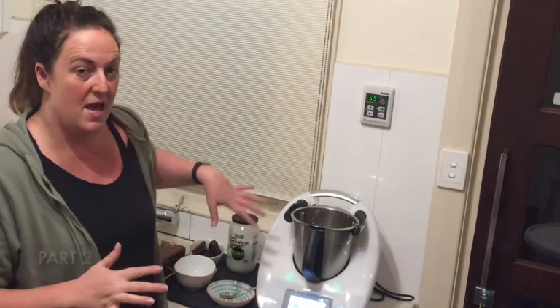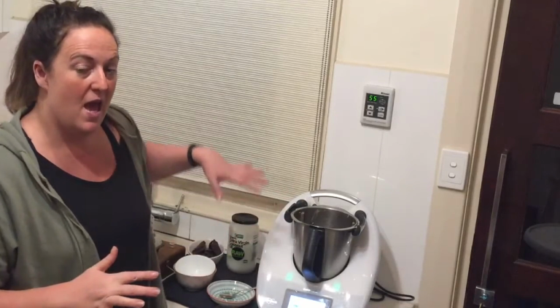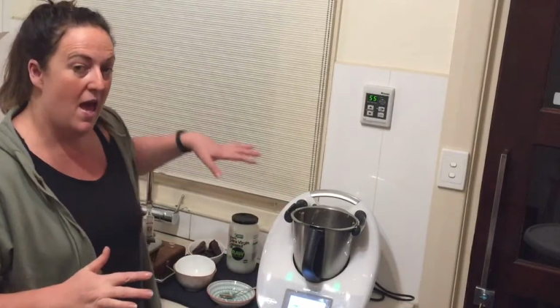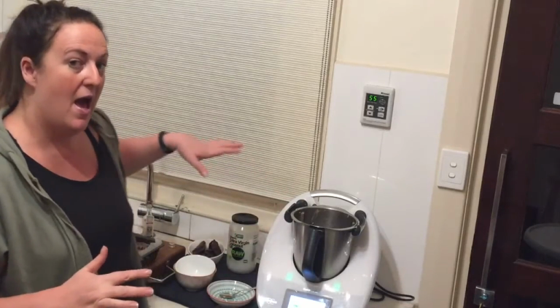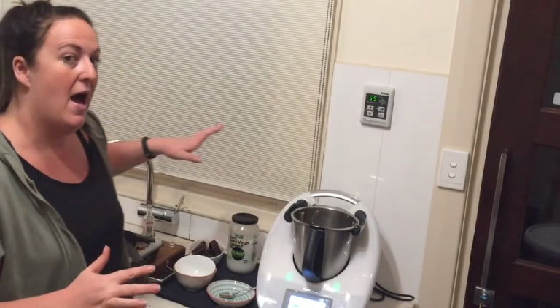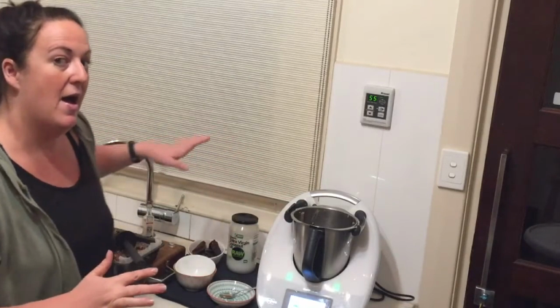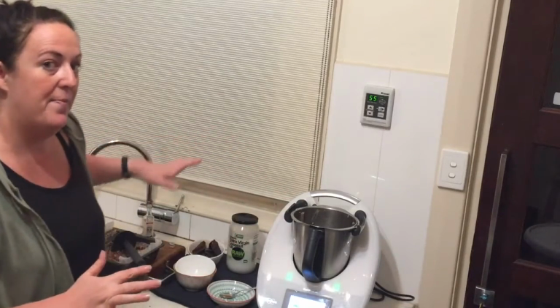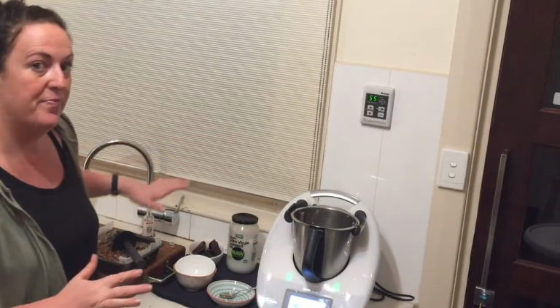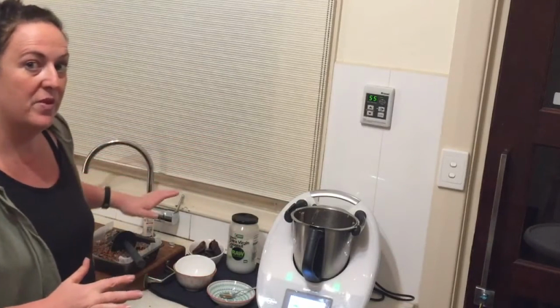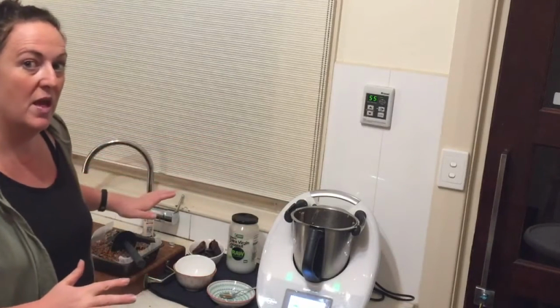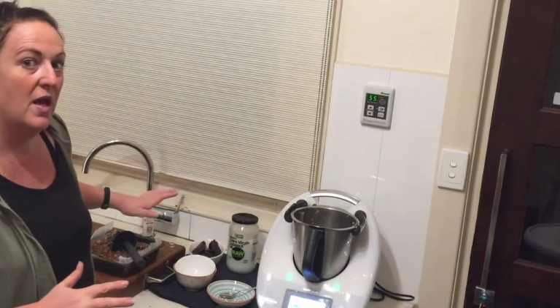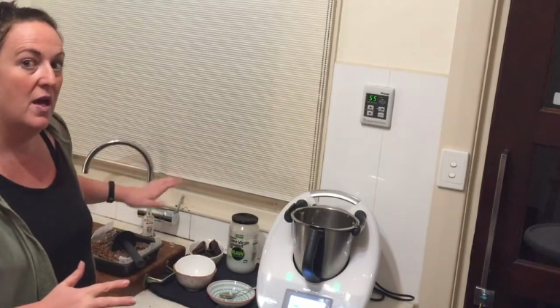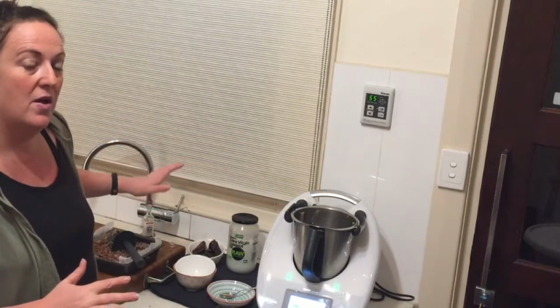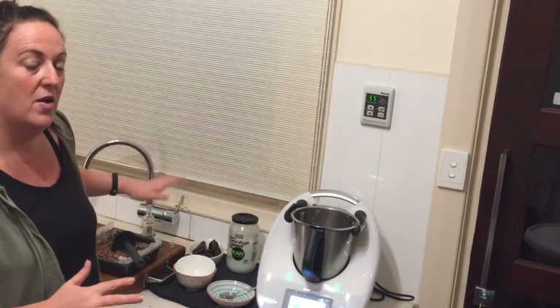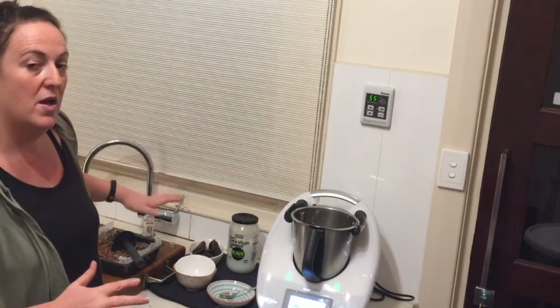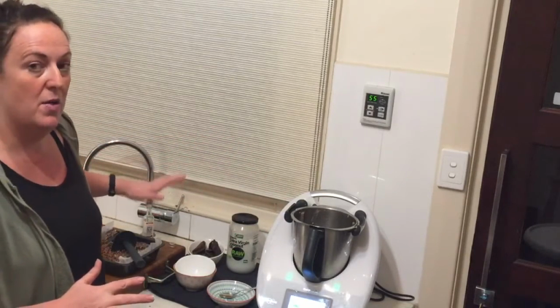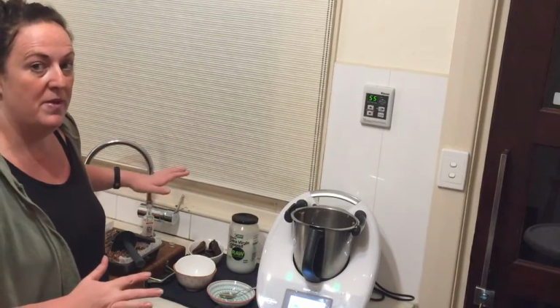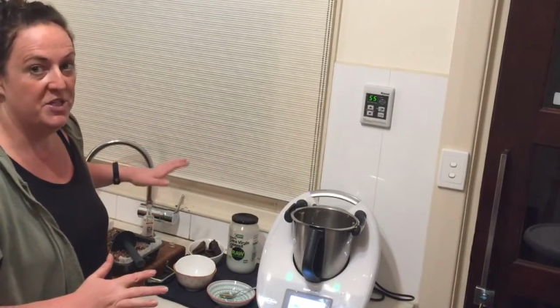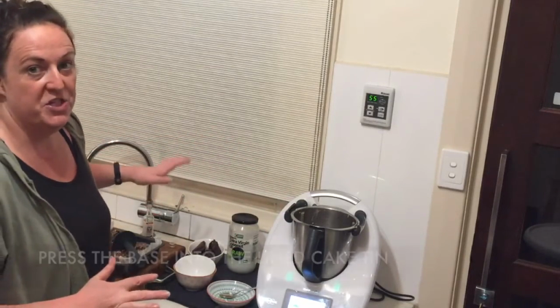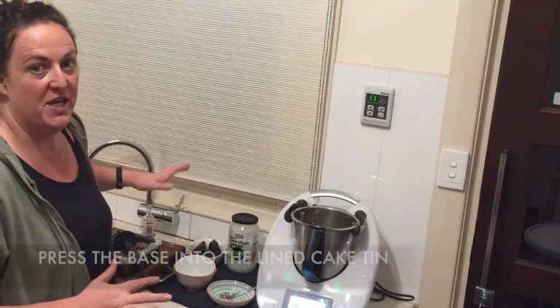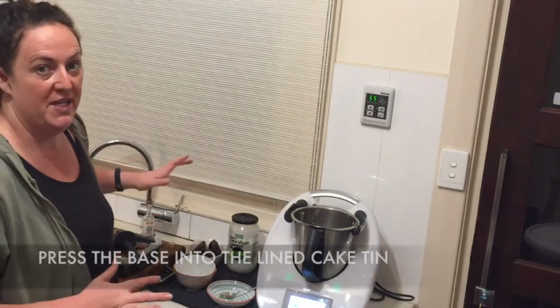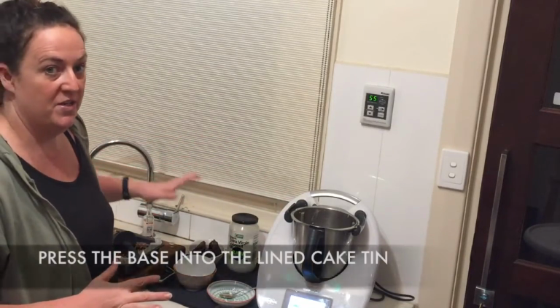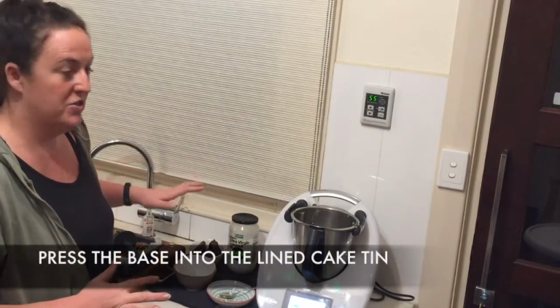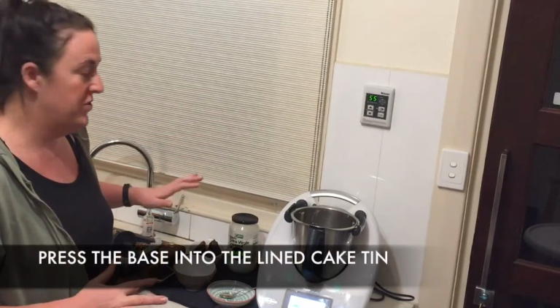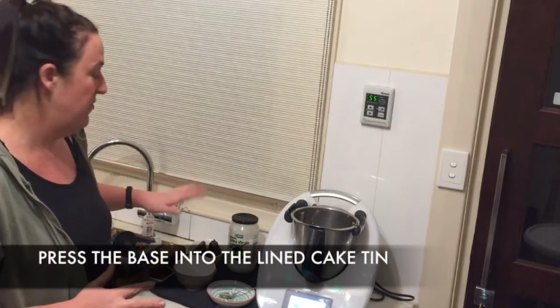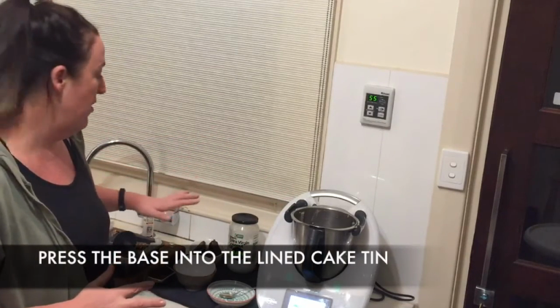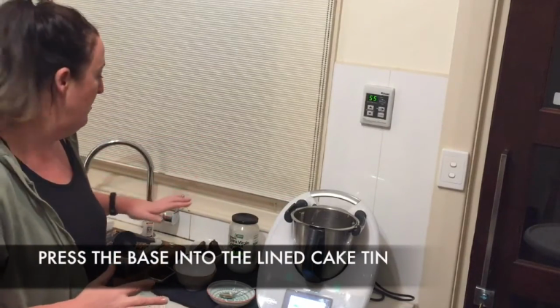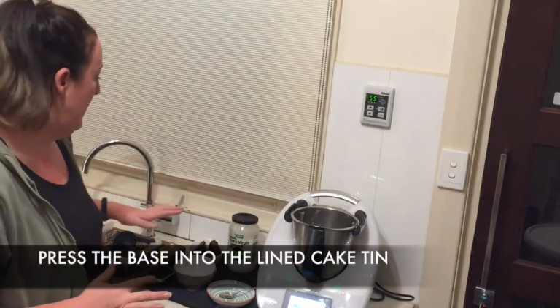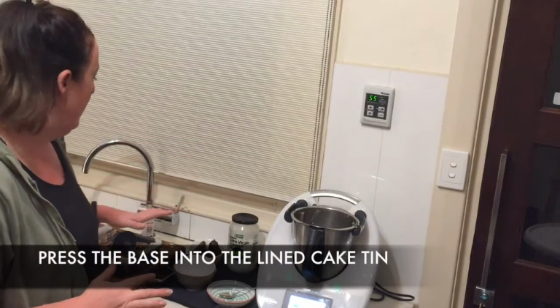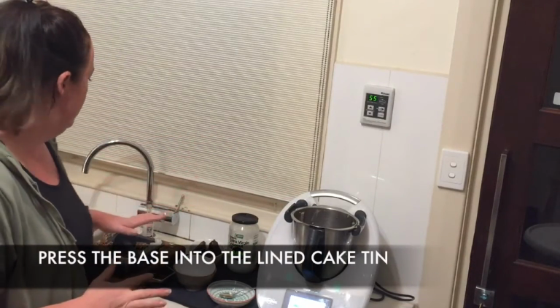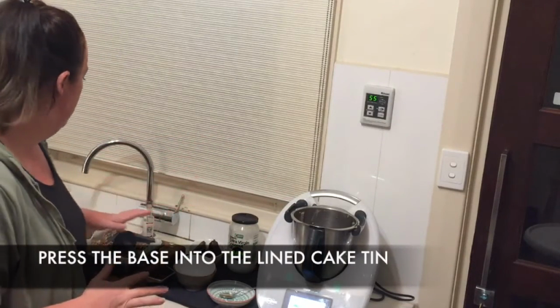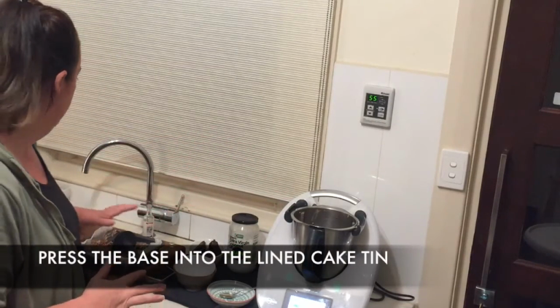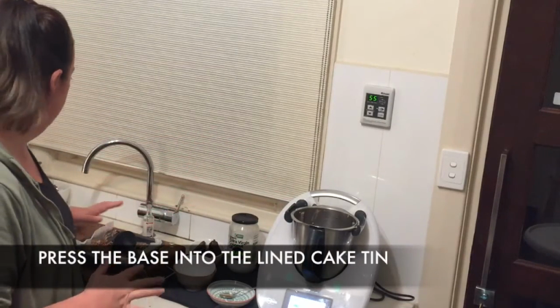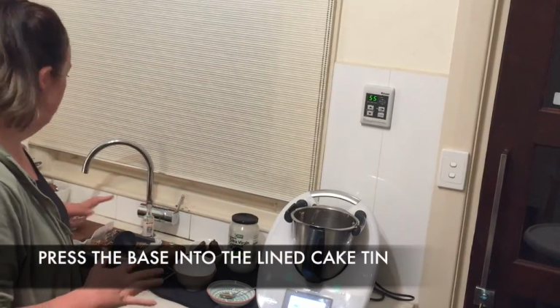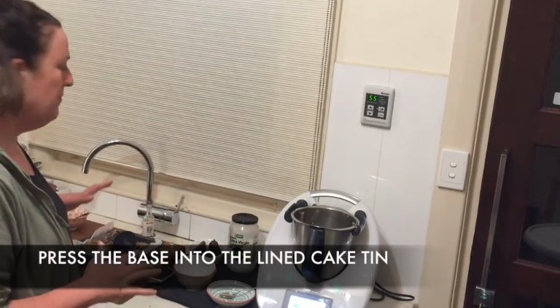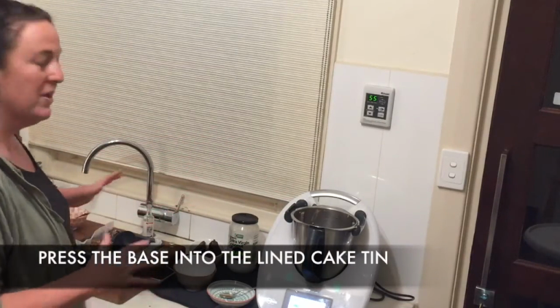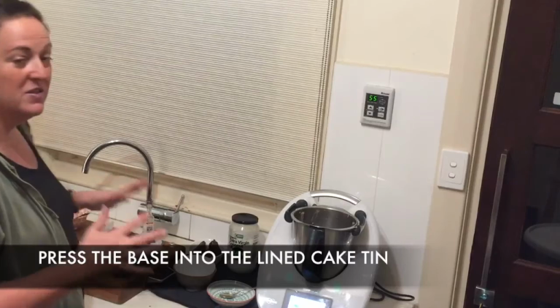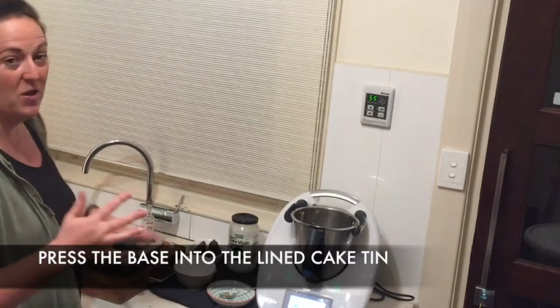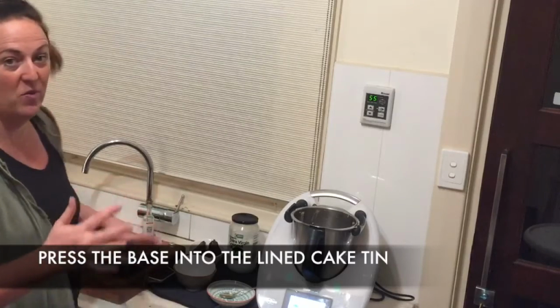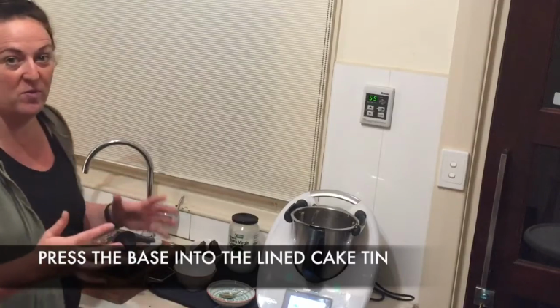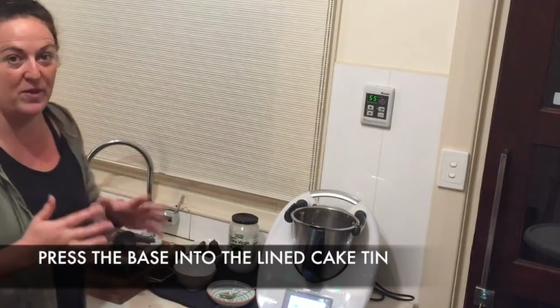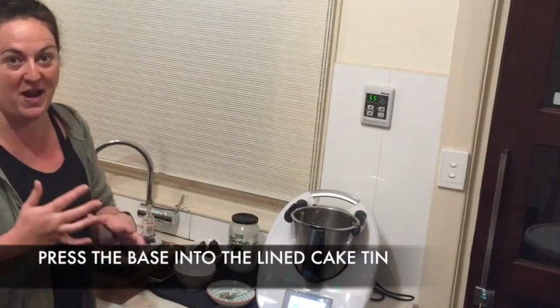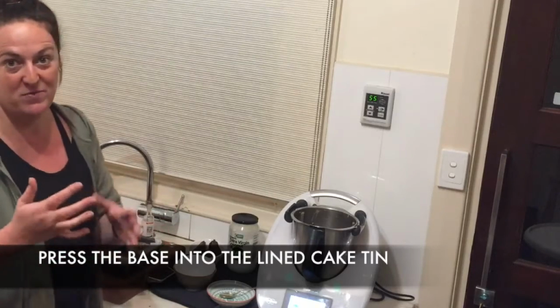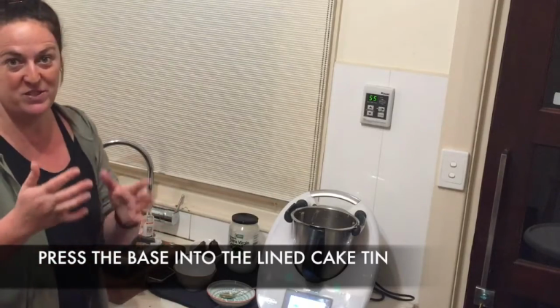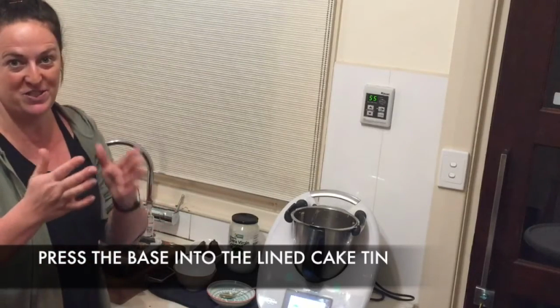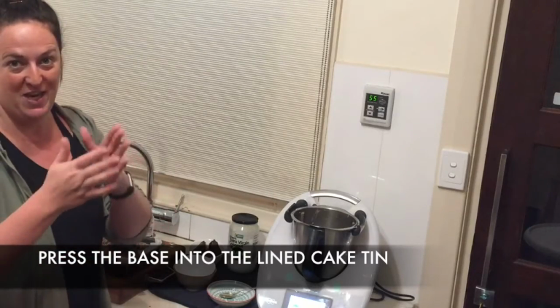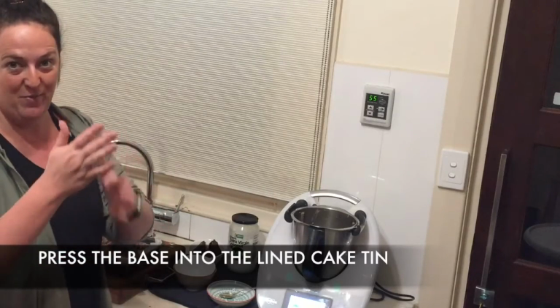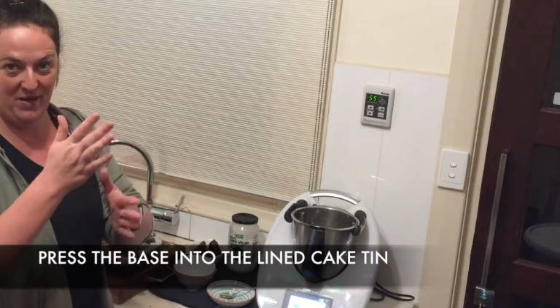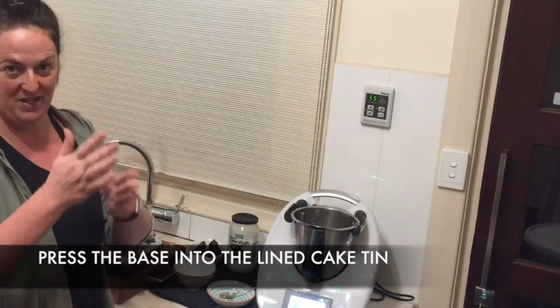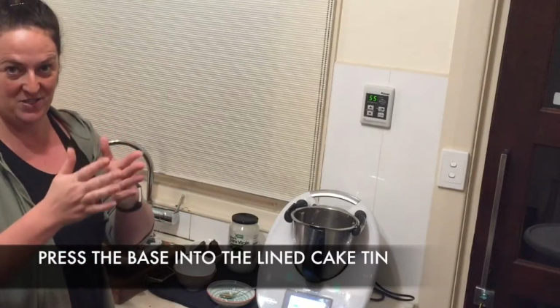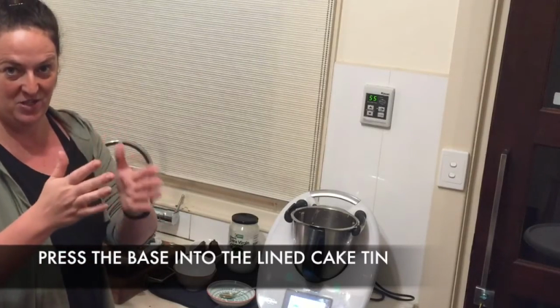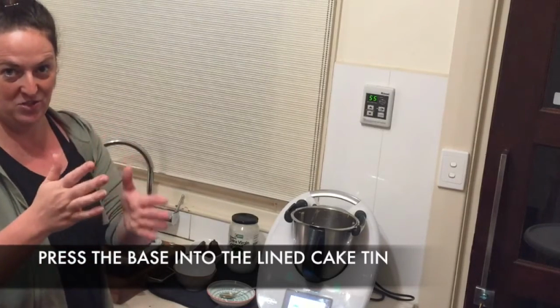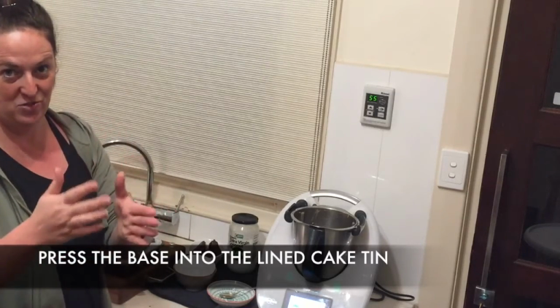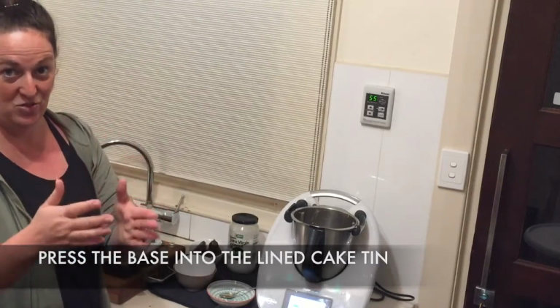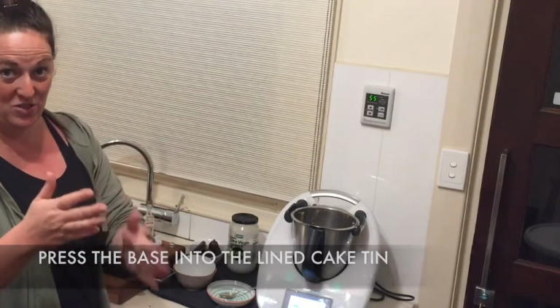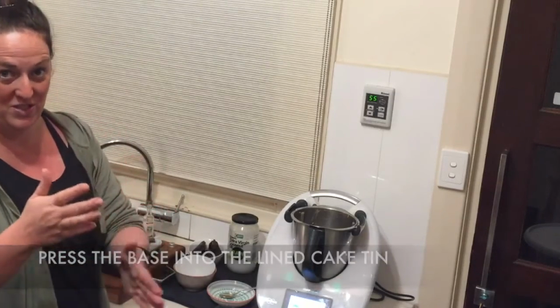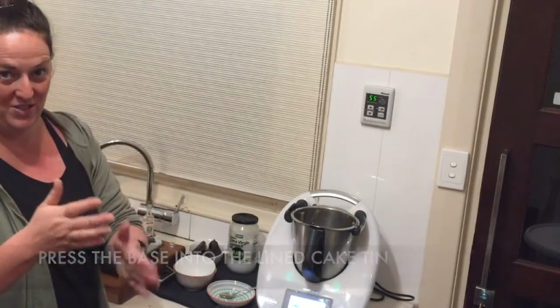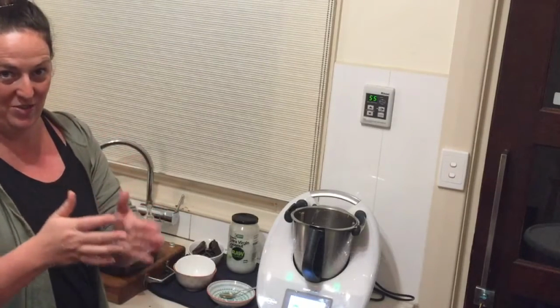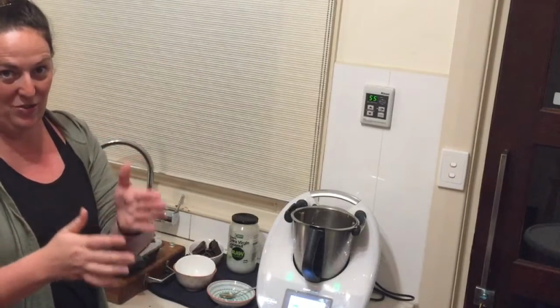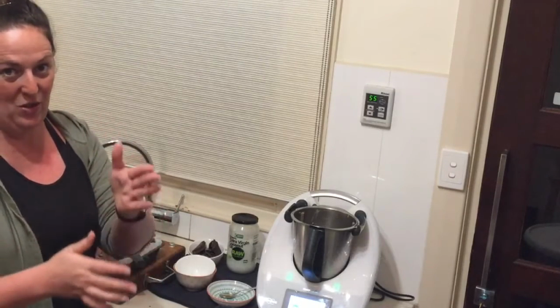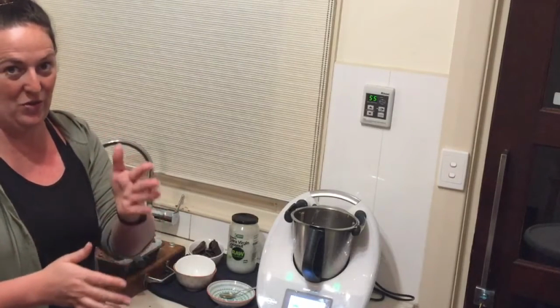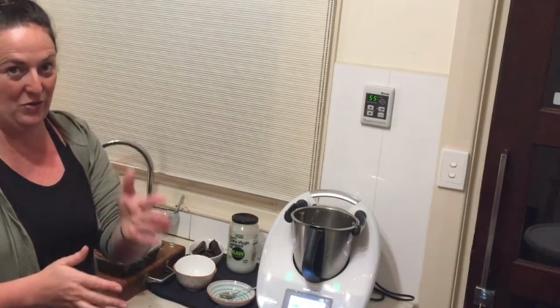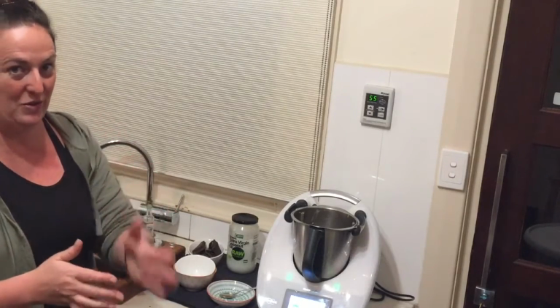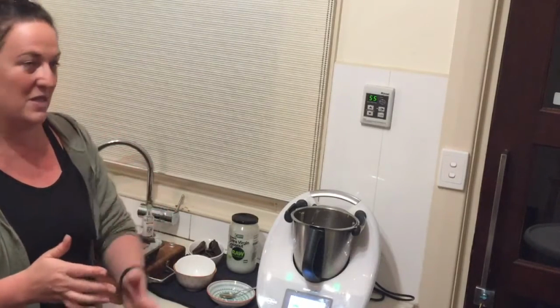I'm going to get the next part of the recipe underway while I press the mixture firmly into the tin, because I want to be able to shape it into those gorgeous little logs, like summer rolls.